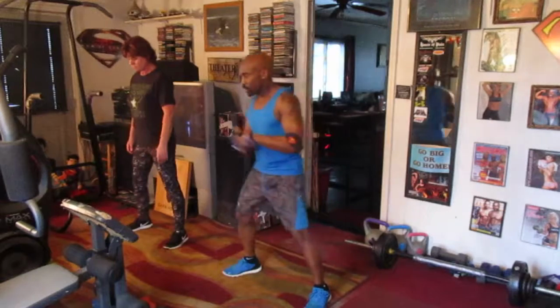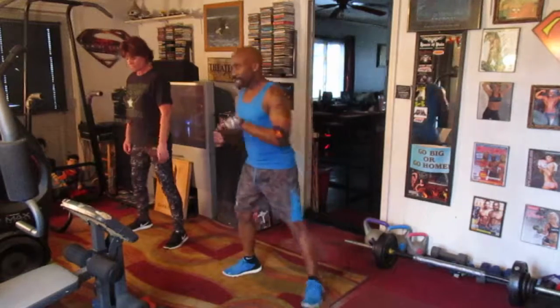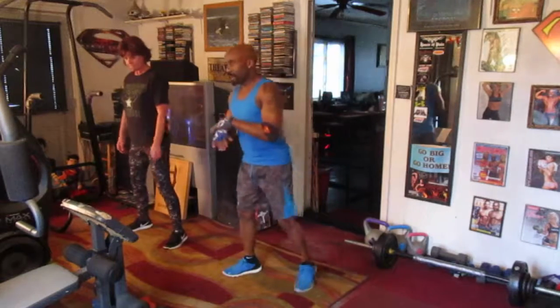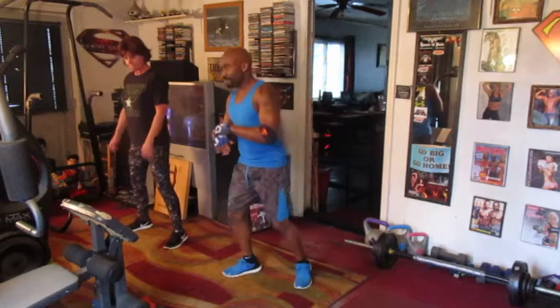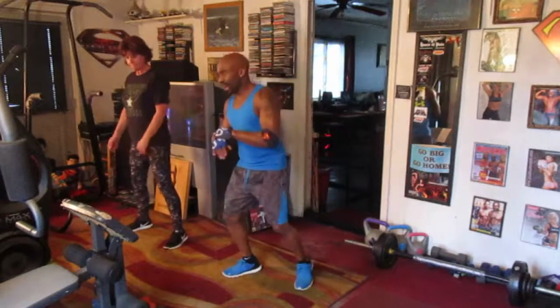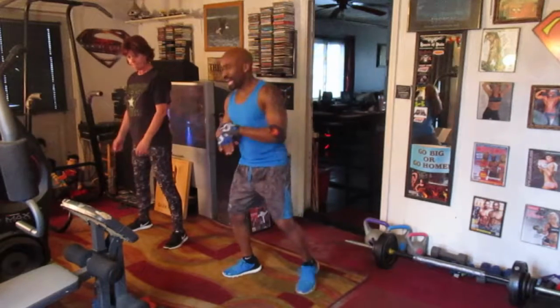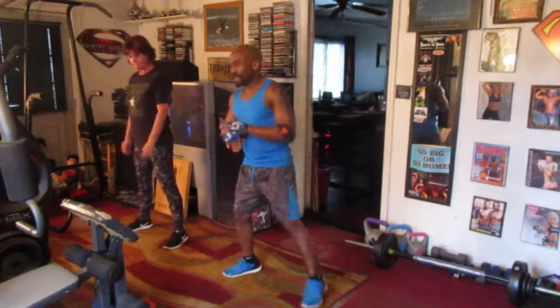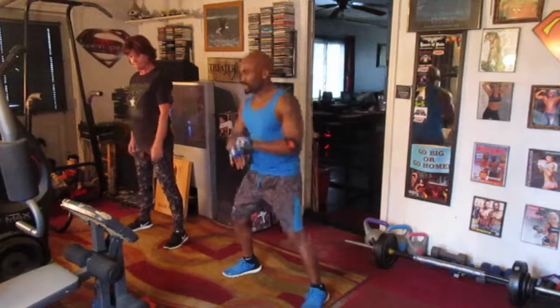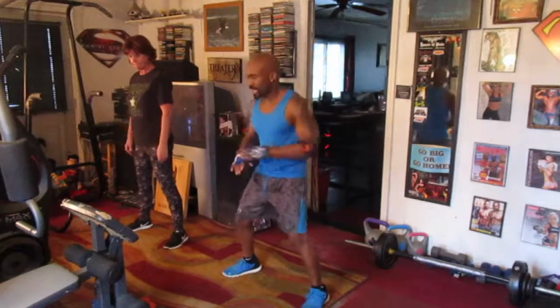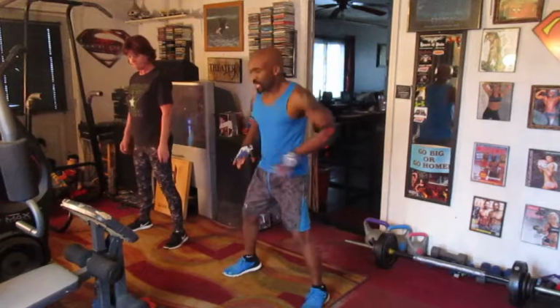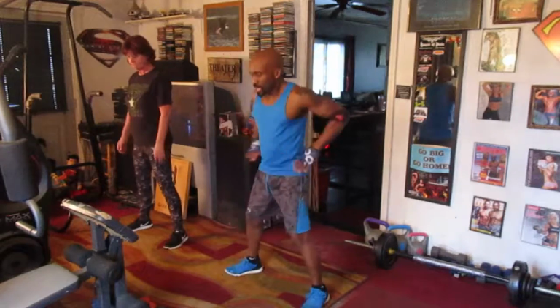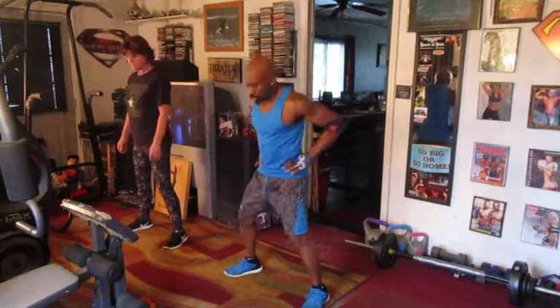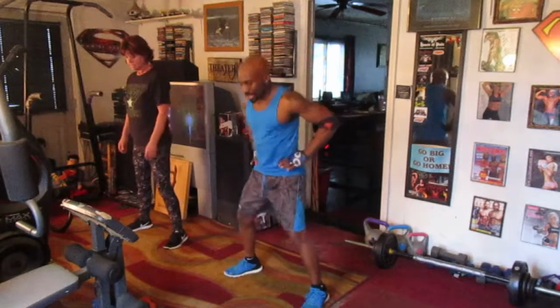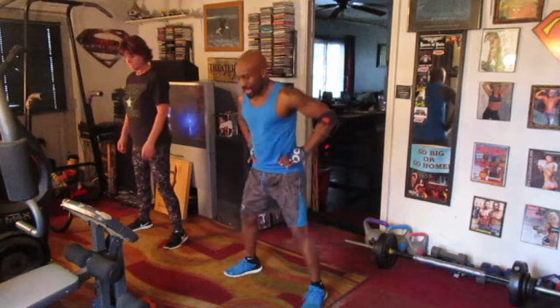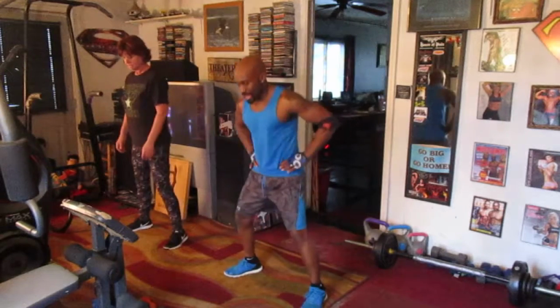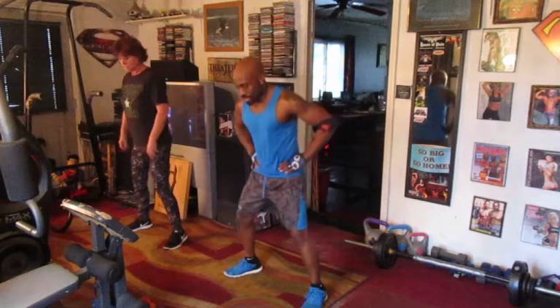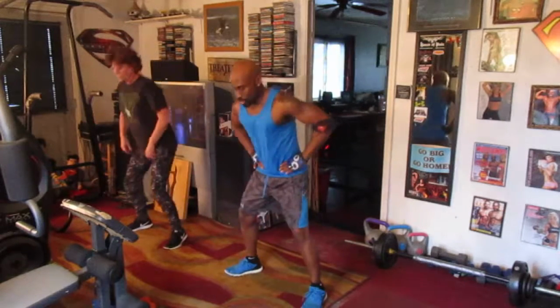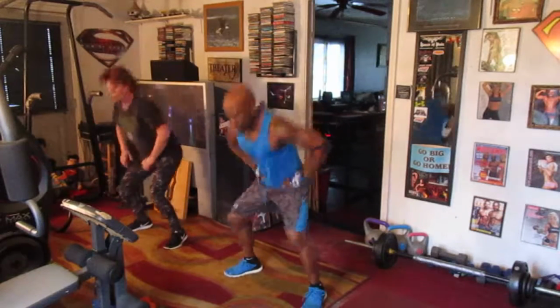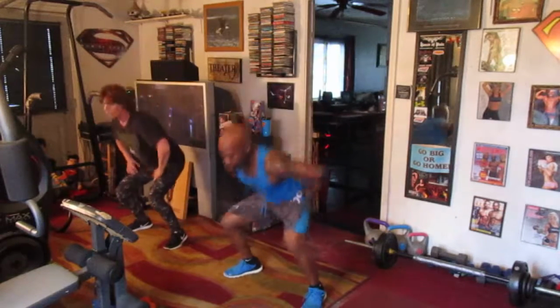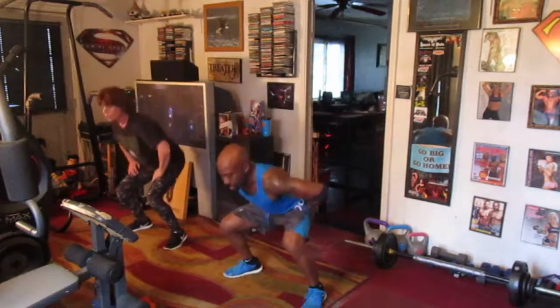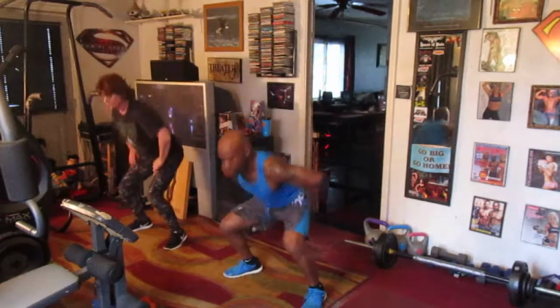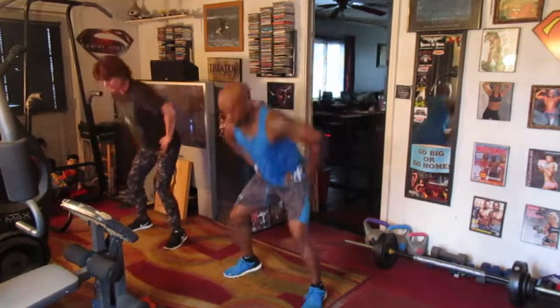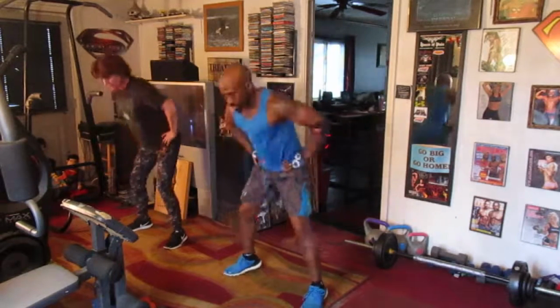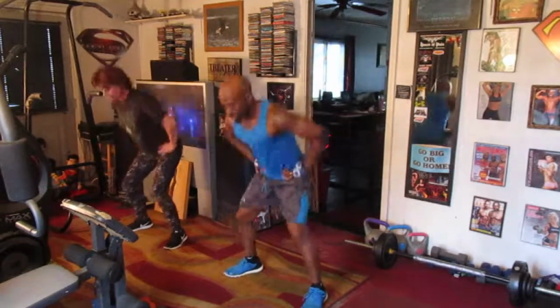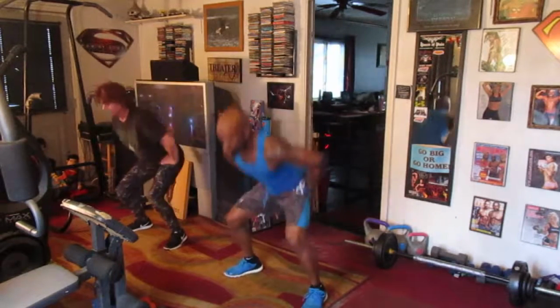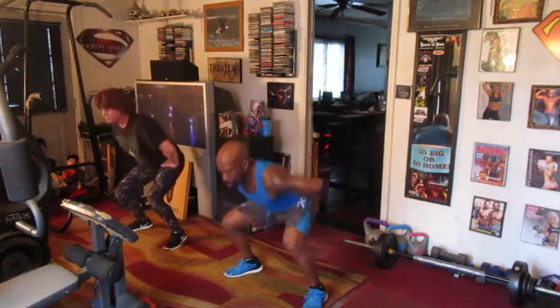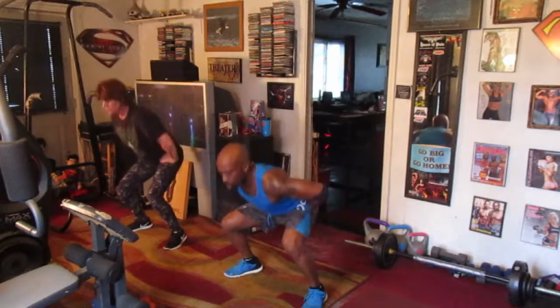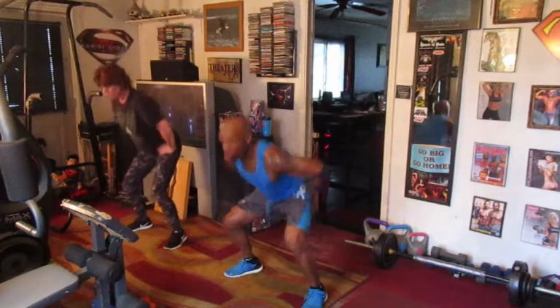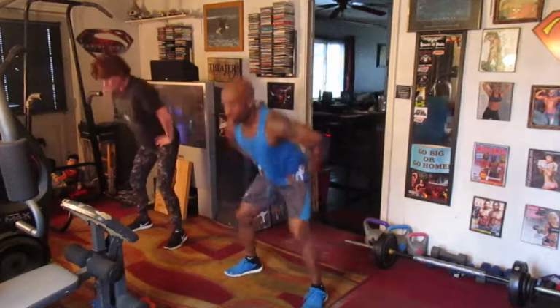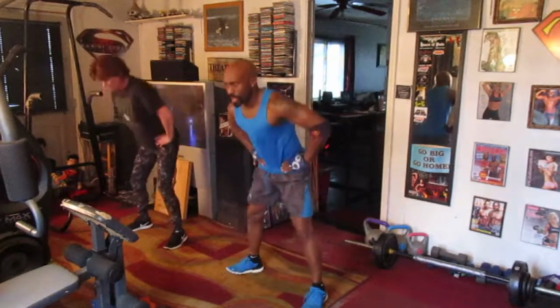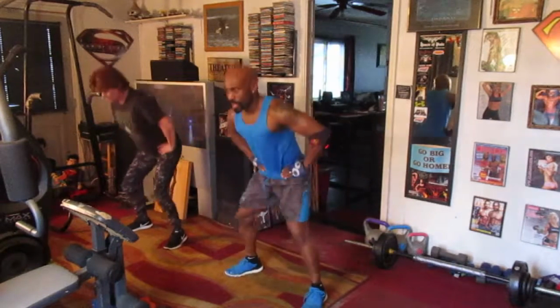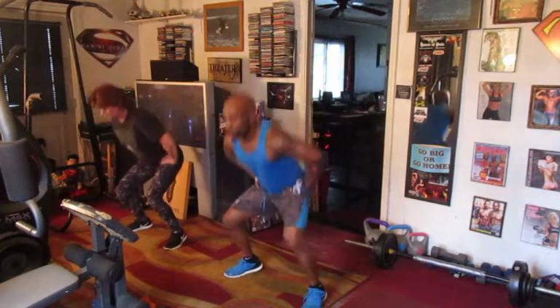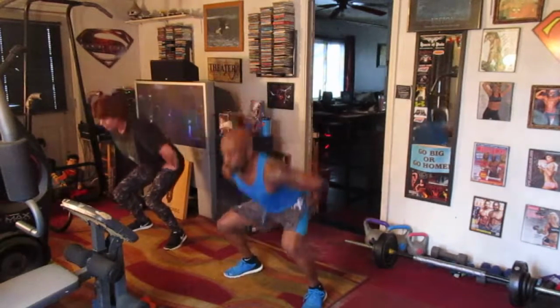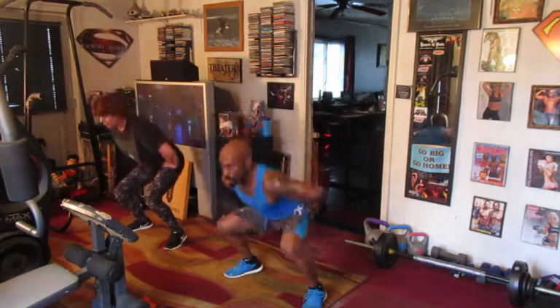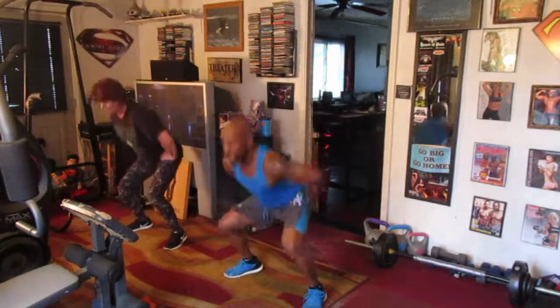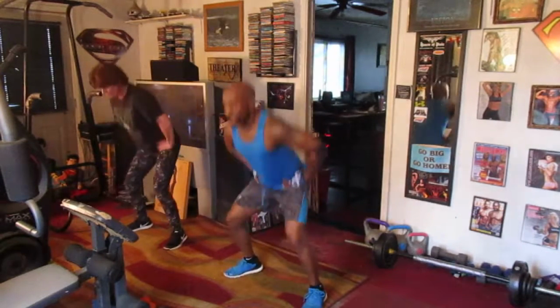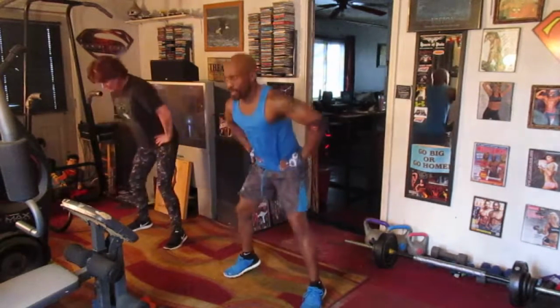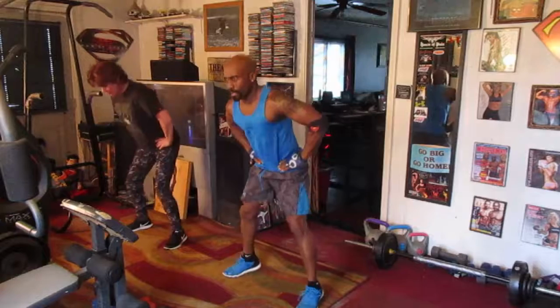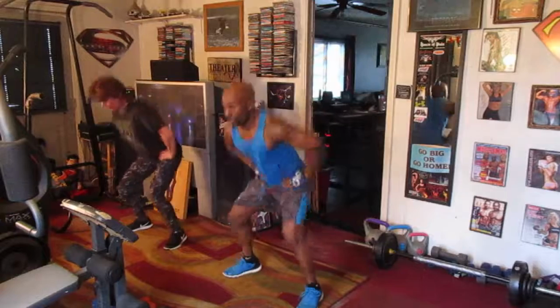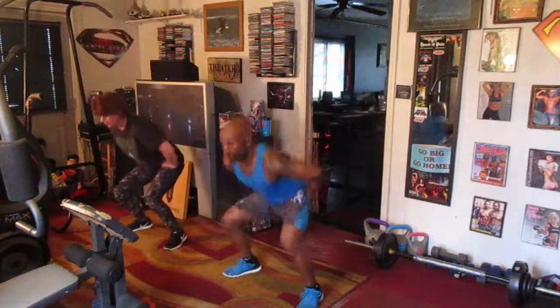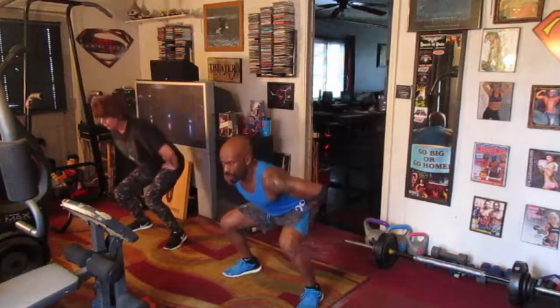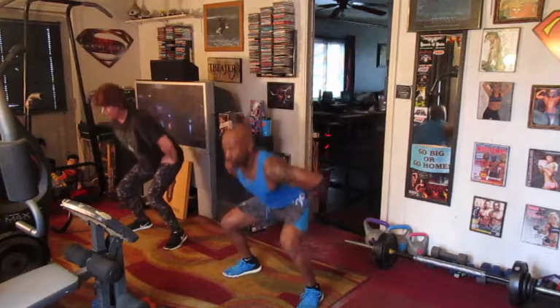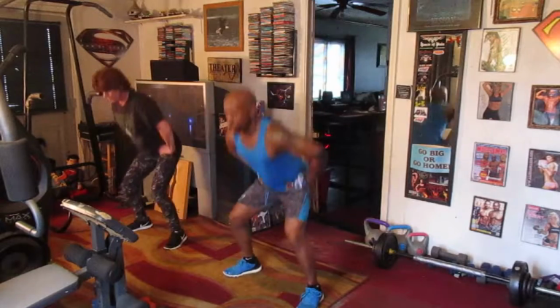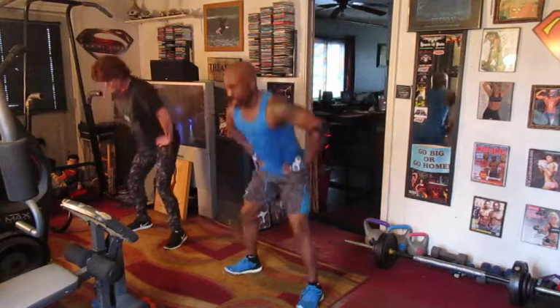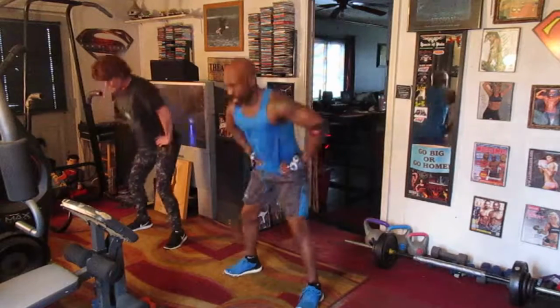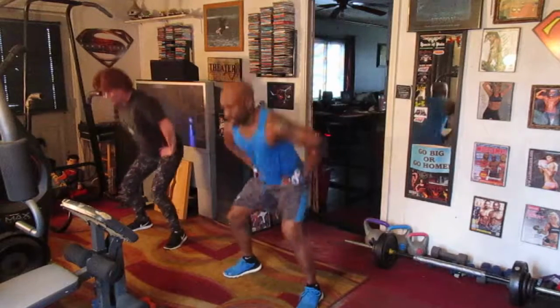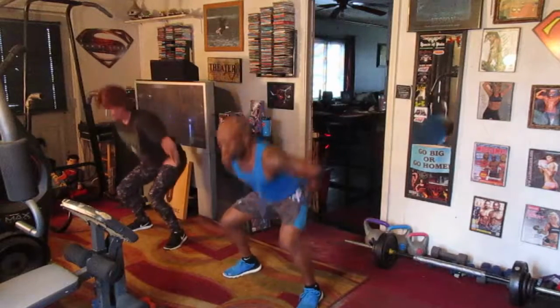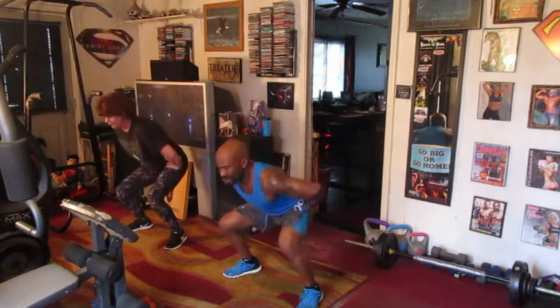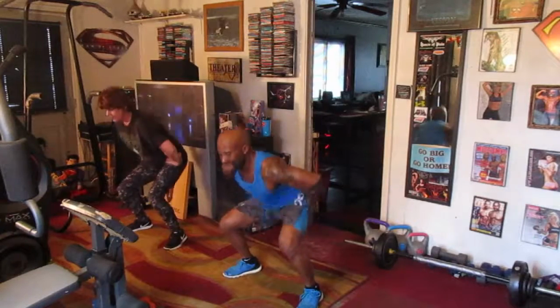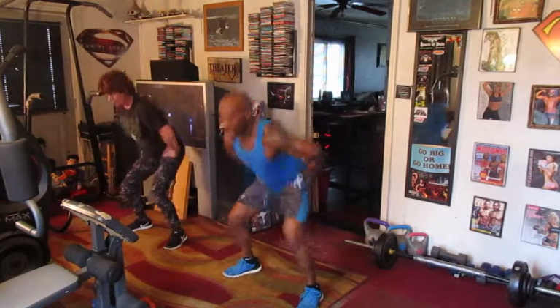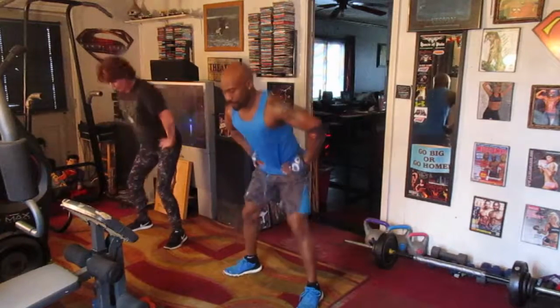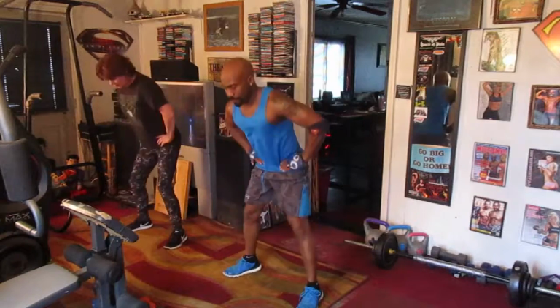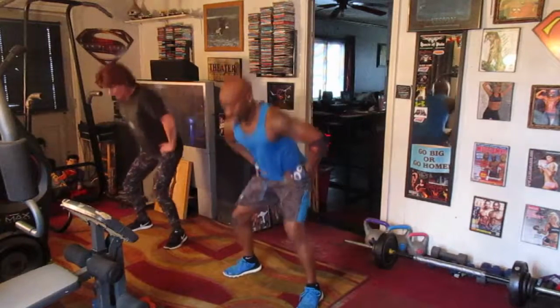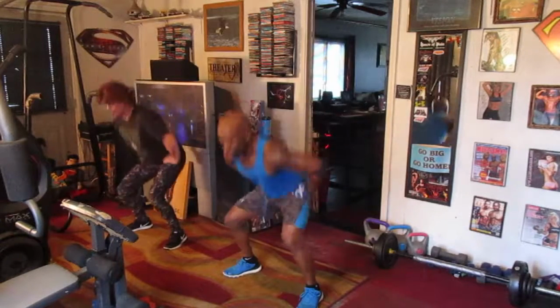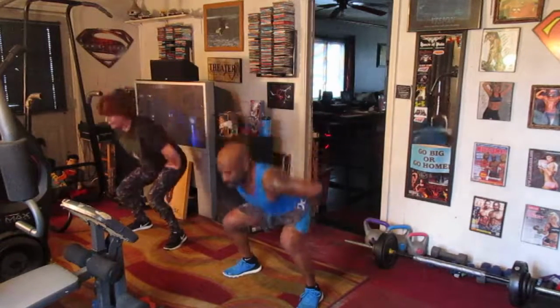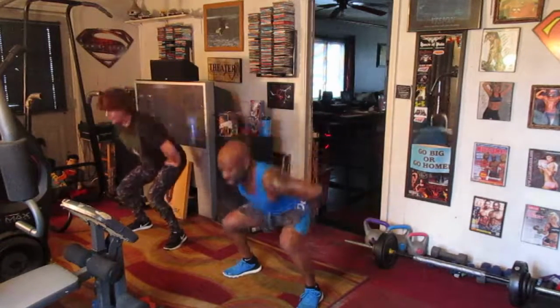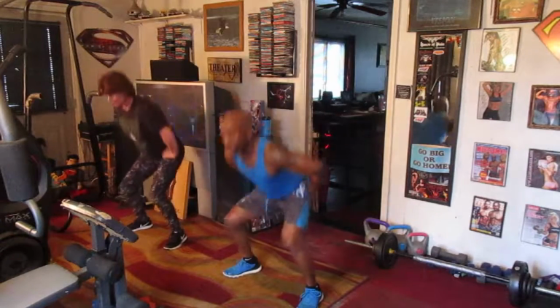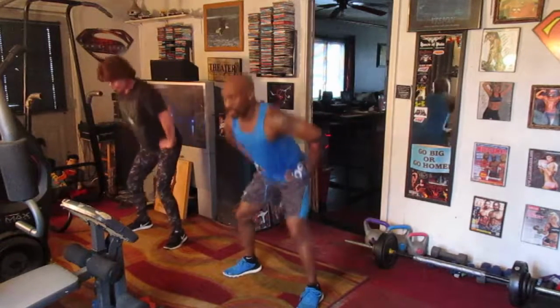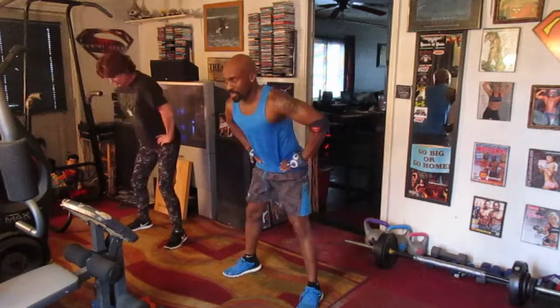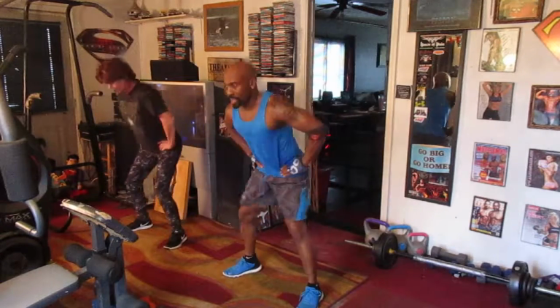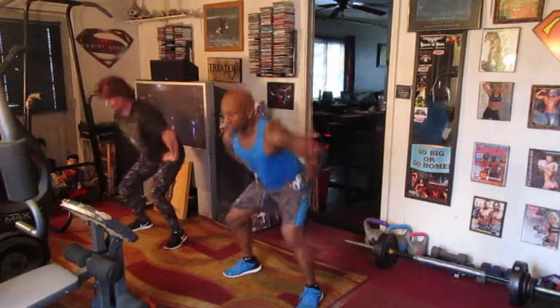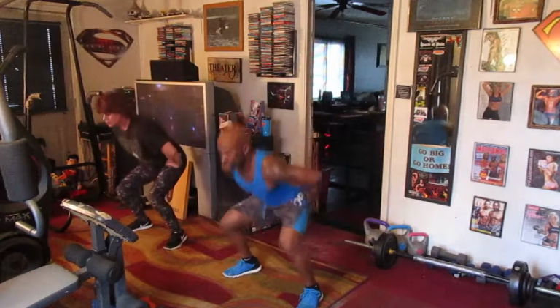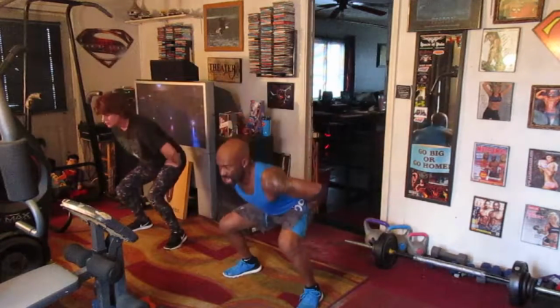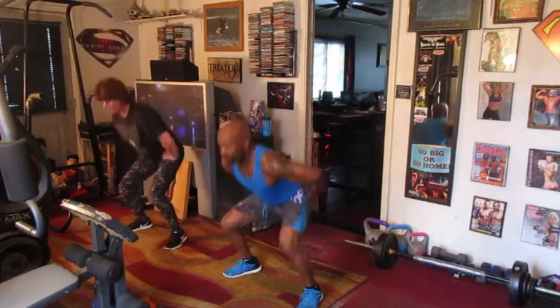Squat down. Five, six, squat down. Eight. Drop it. One, two, three, four, five, six, seven.